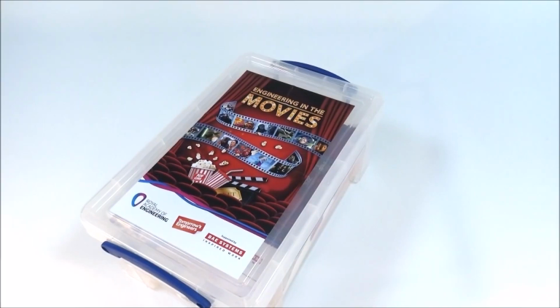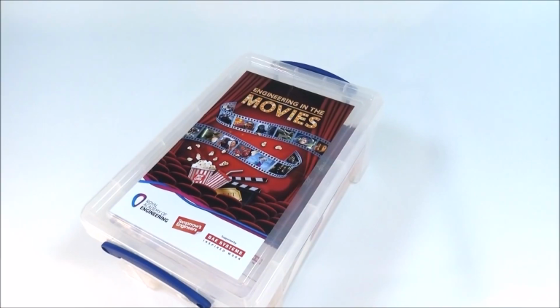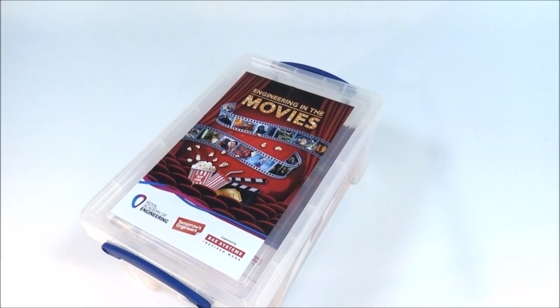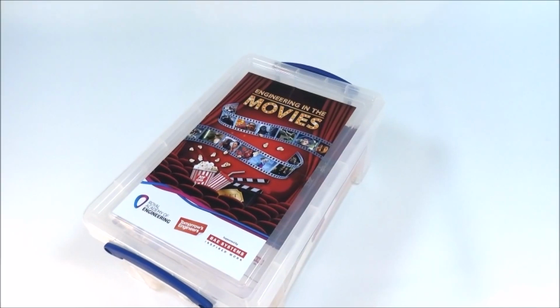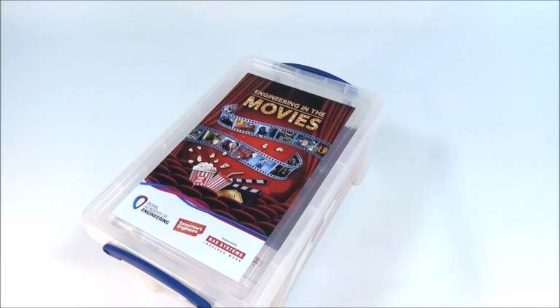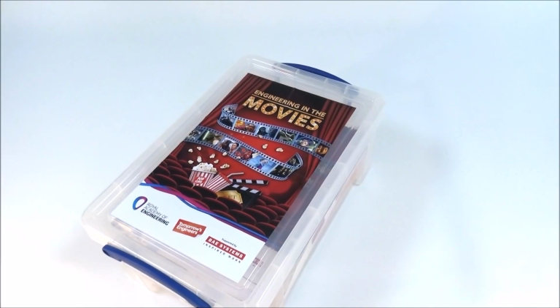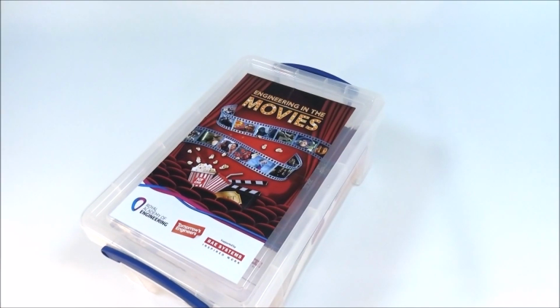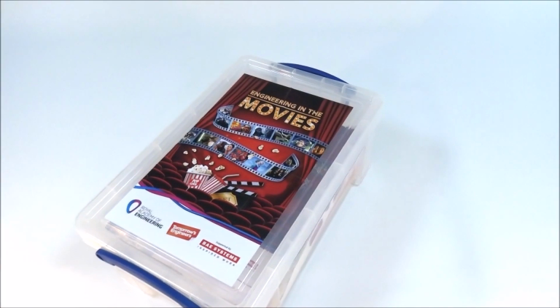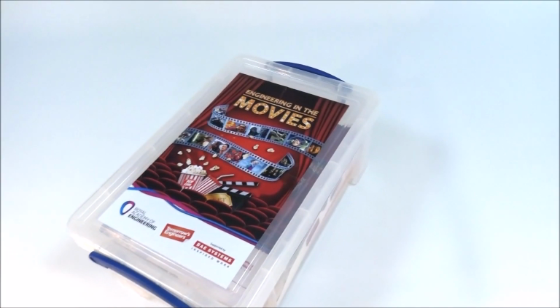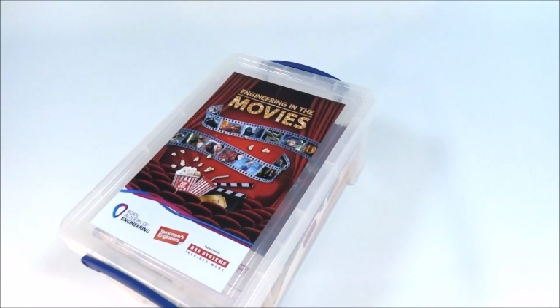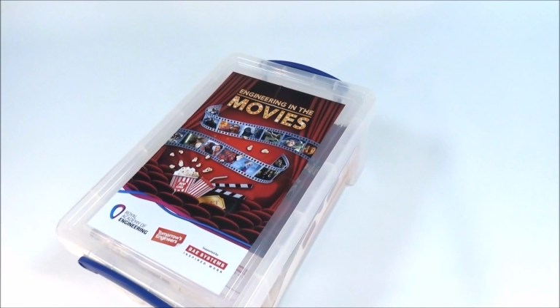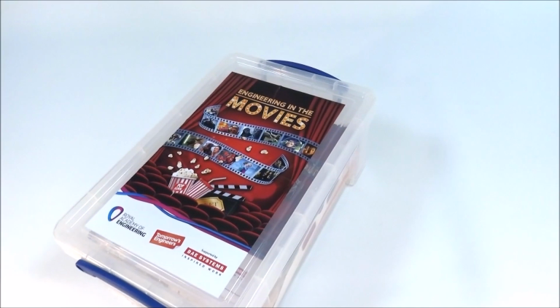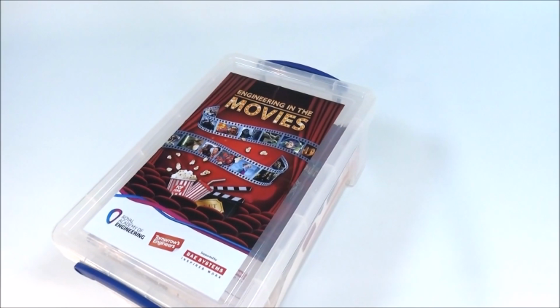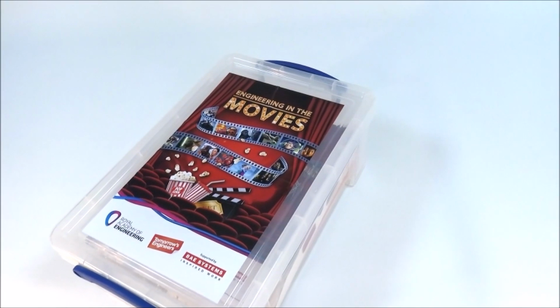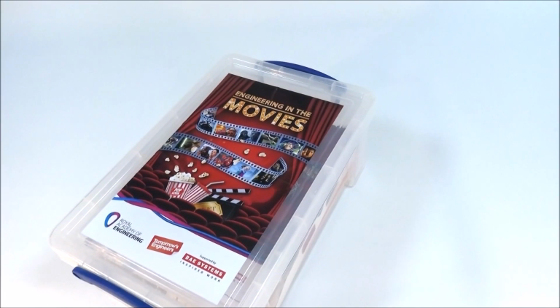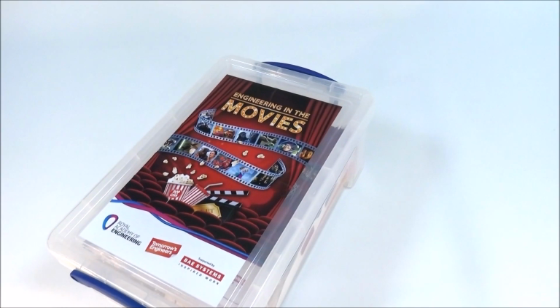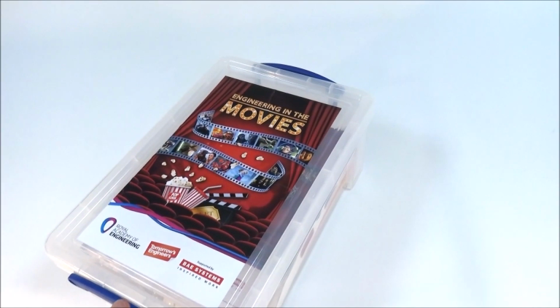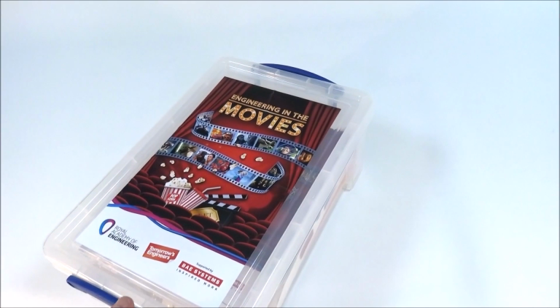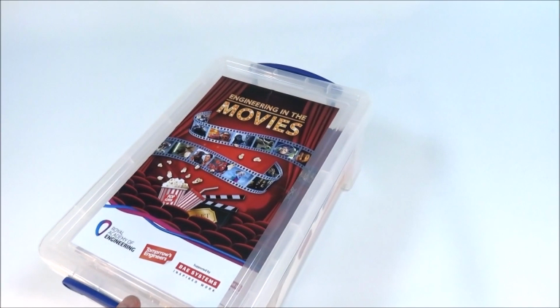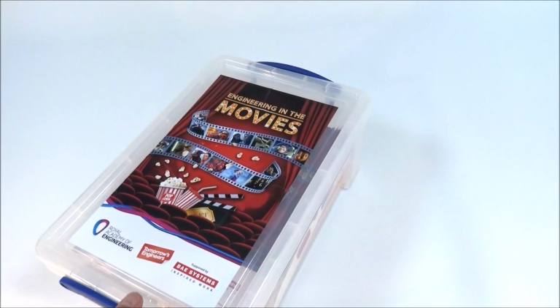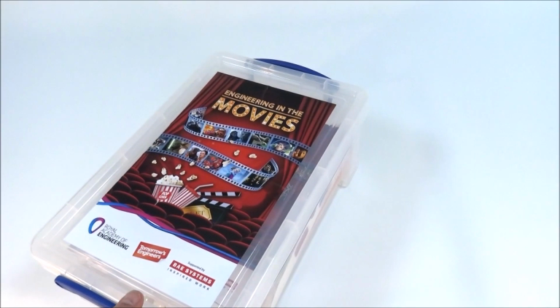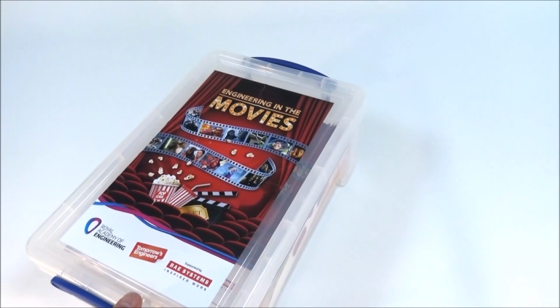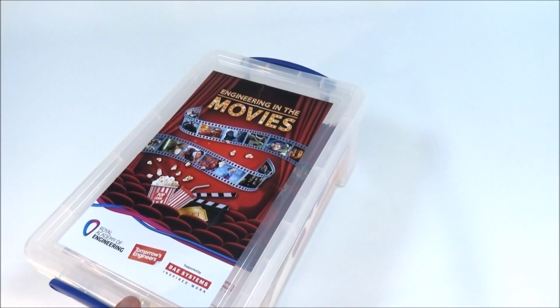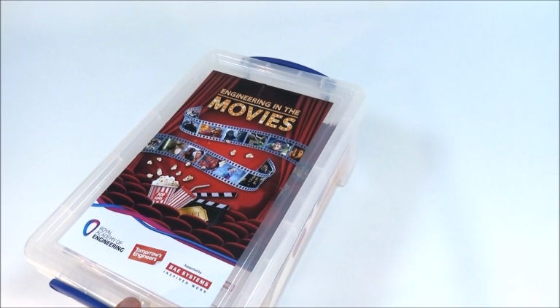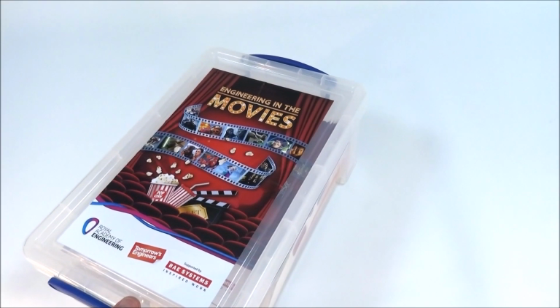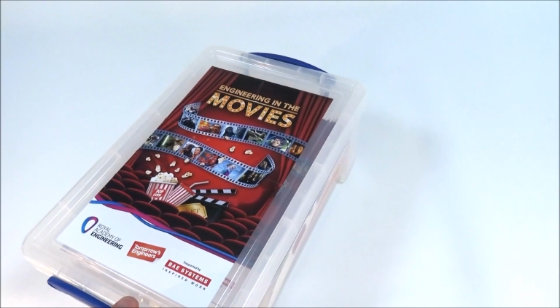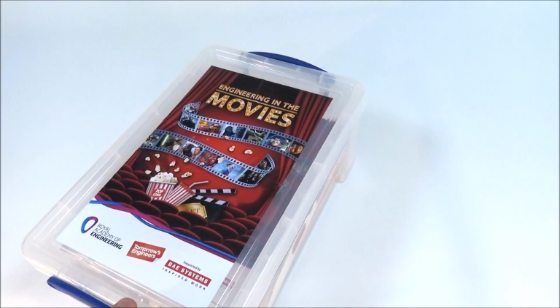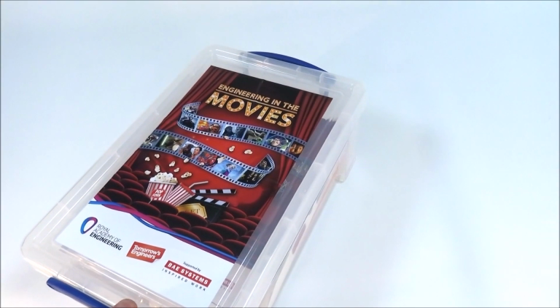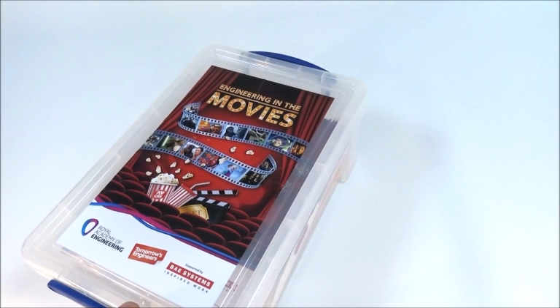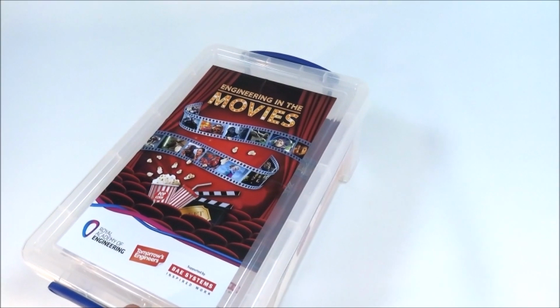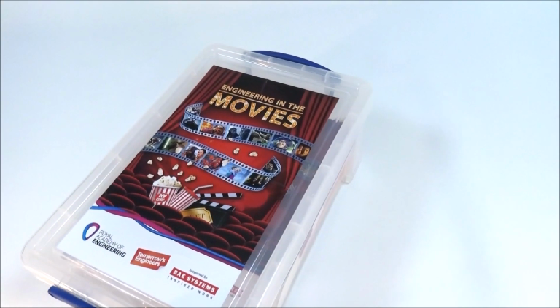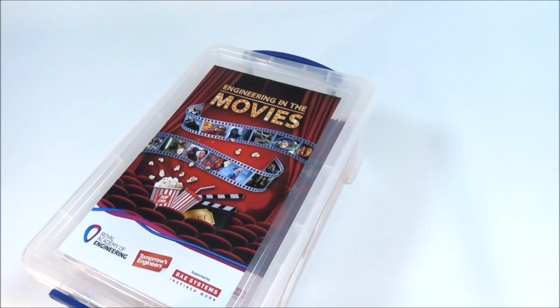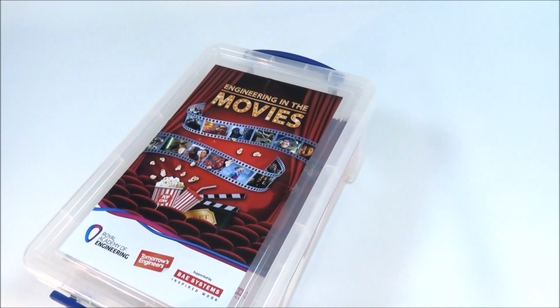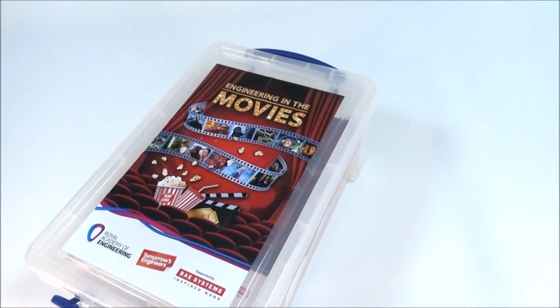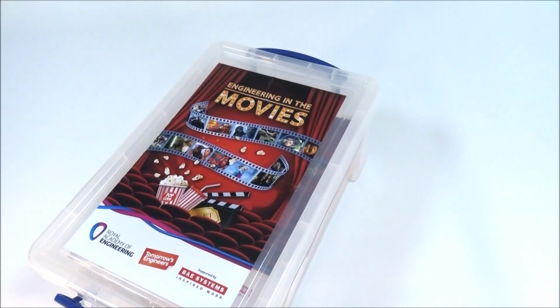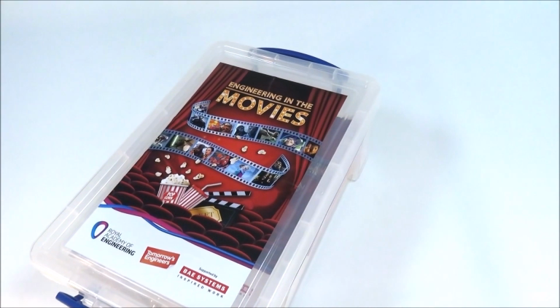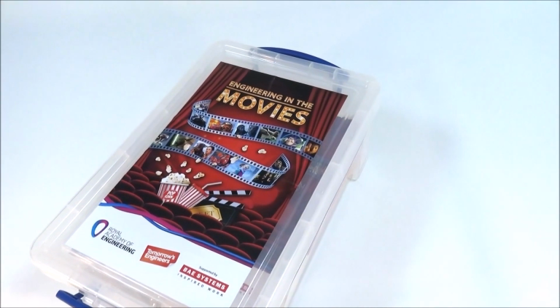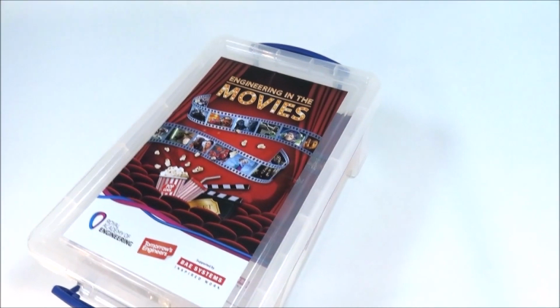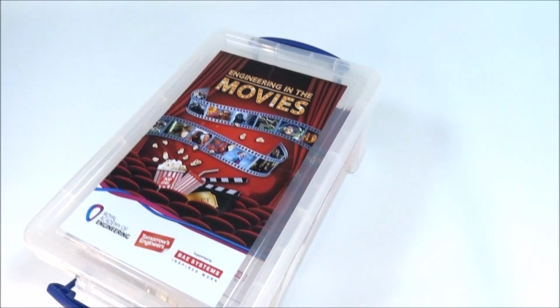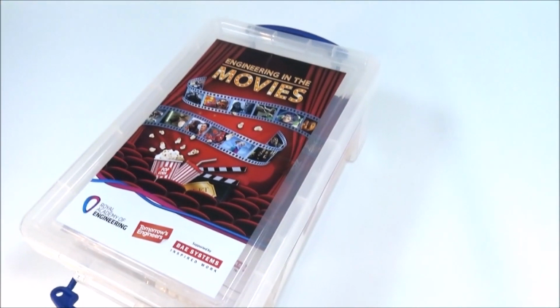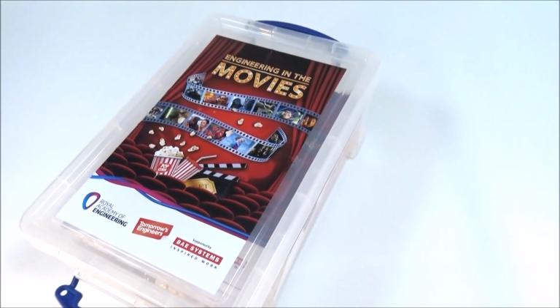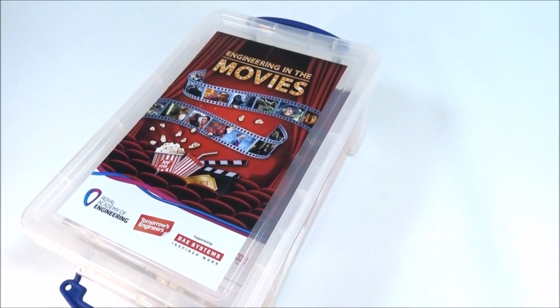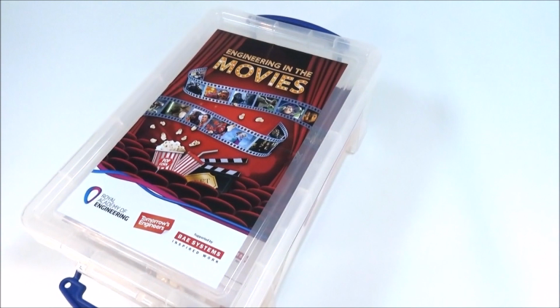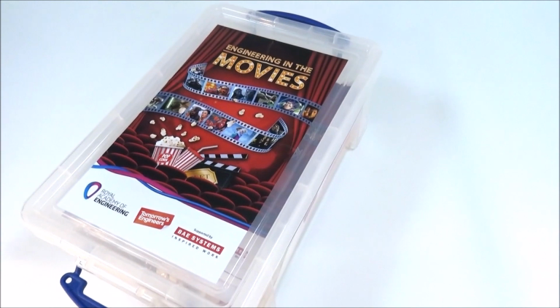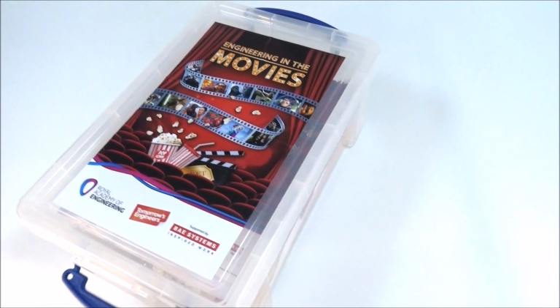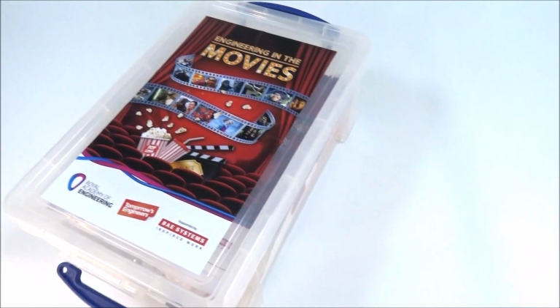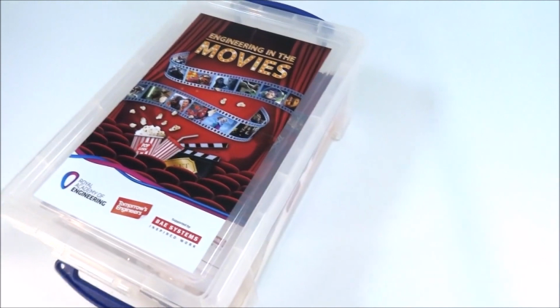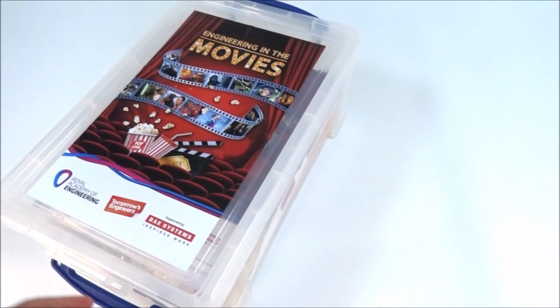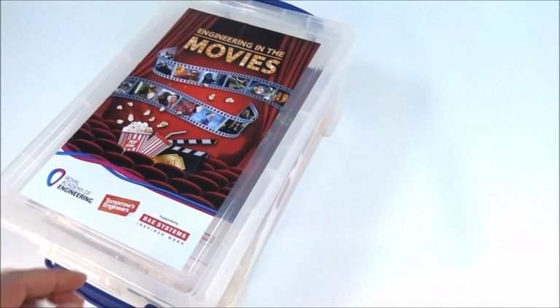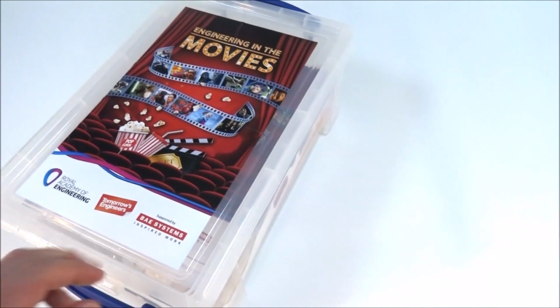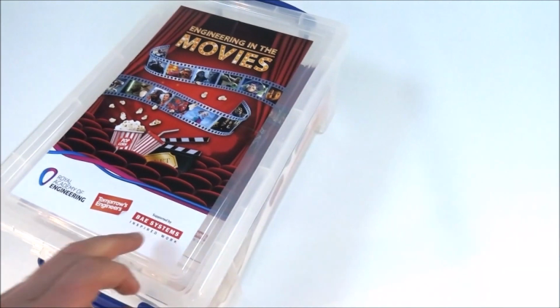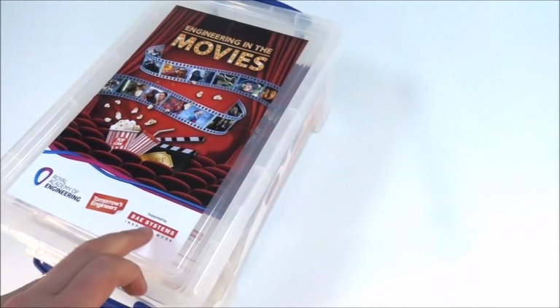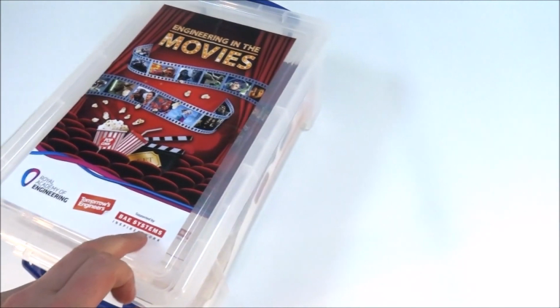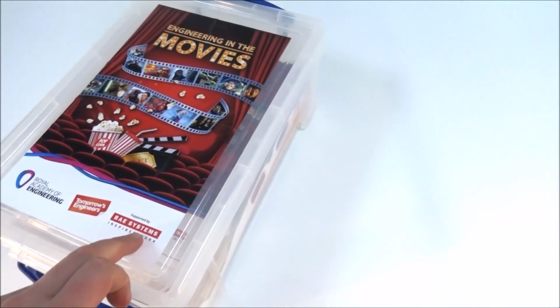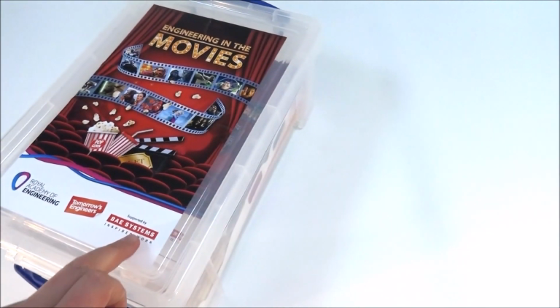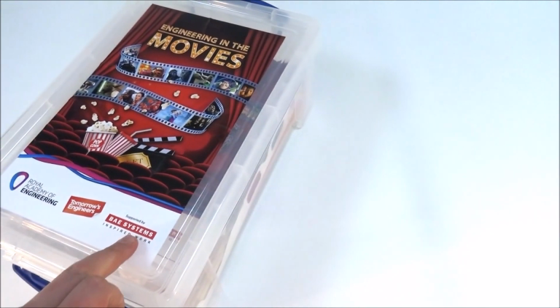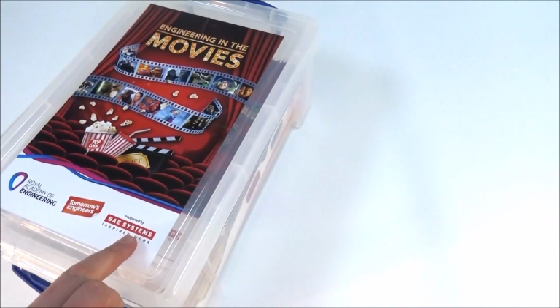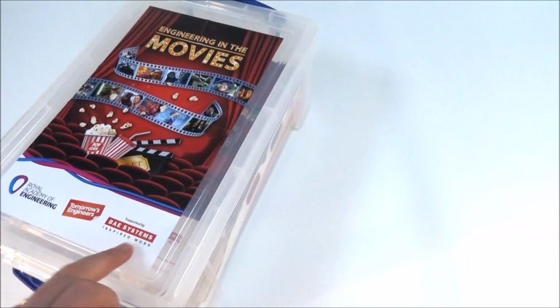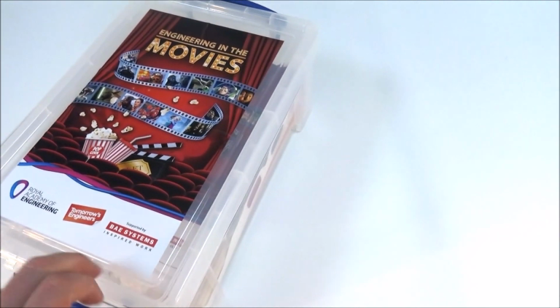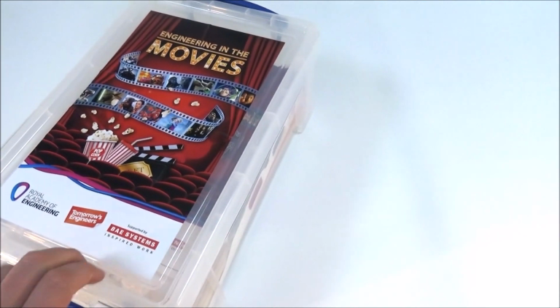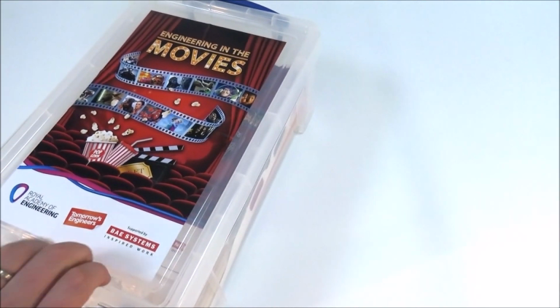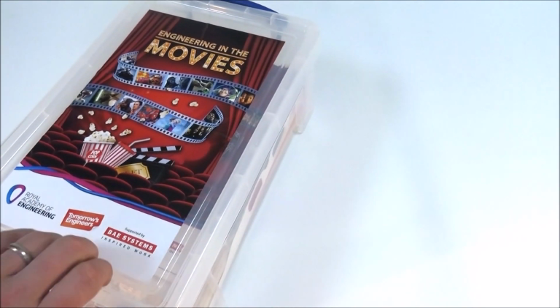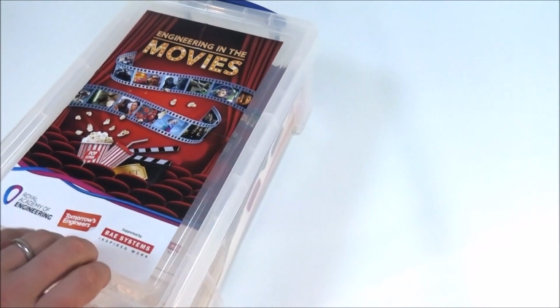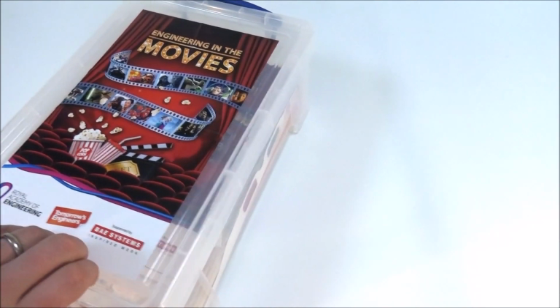This is the box from the Royal Academy of Engineering, all about engineering in the movies, sponsored by BAE Systems.